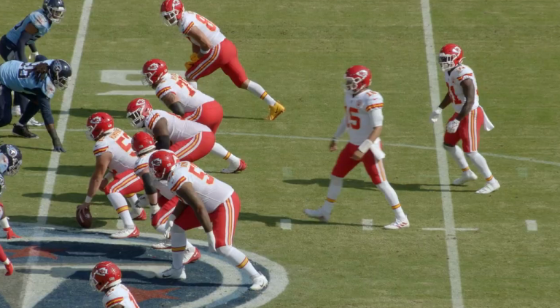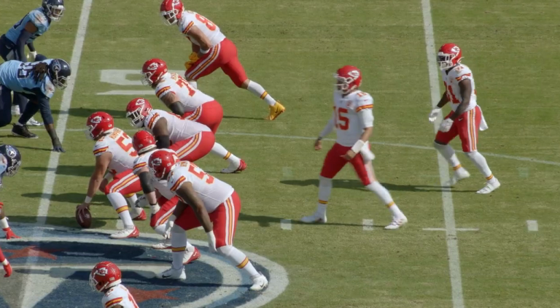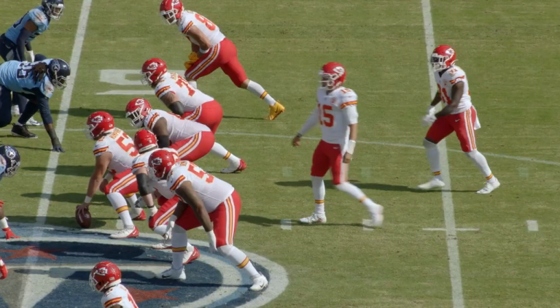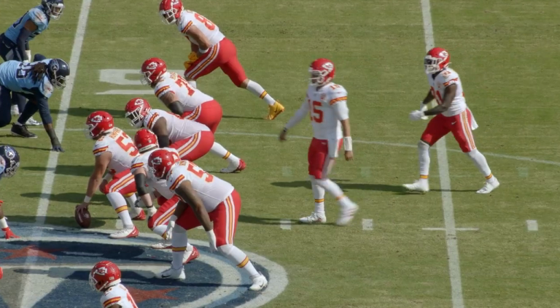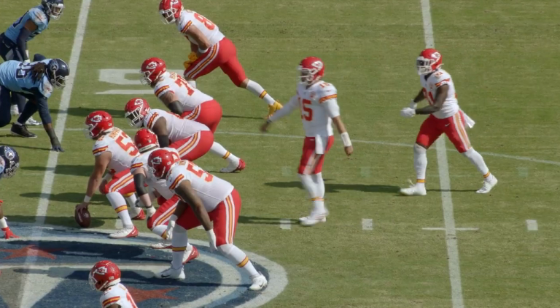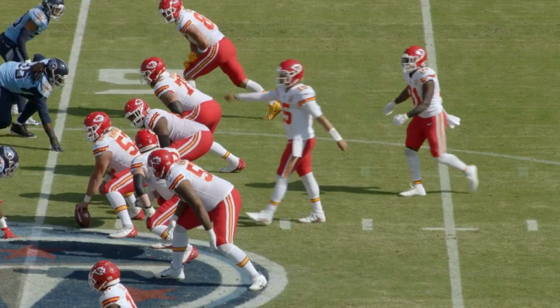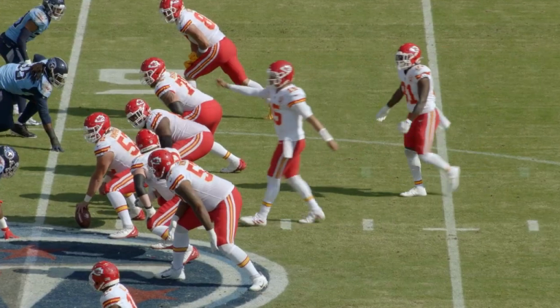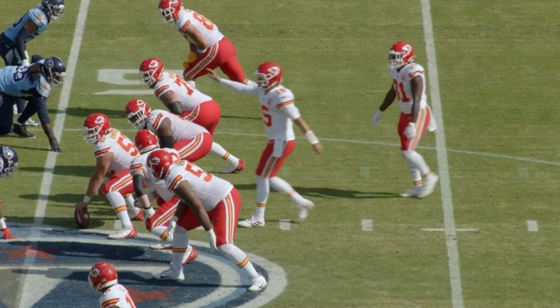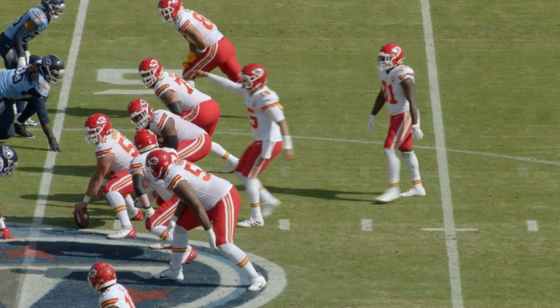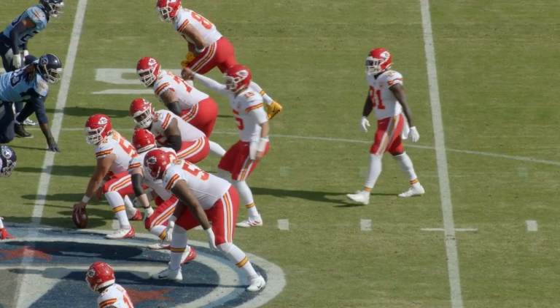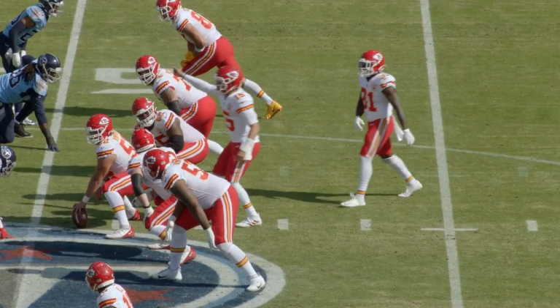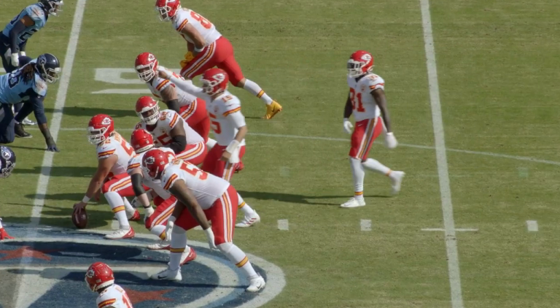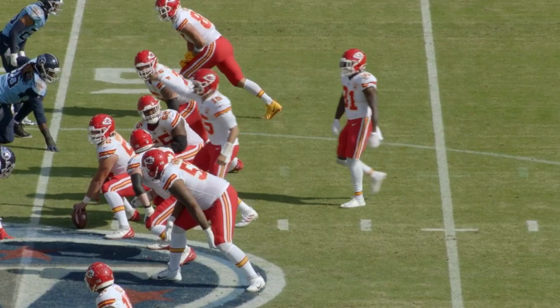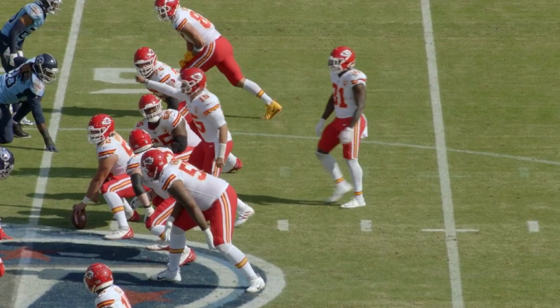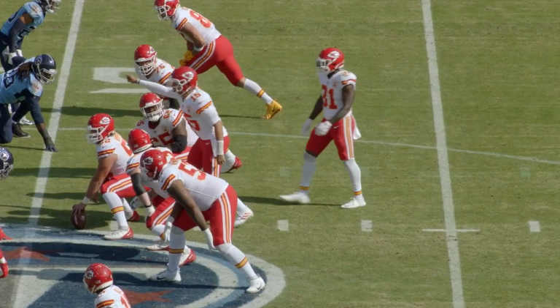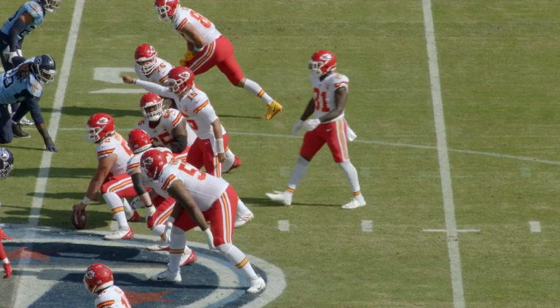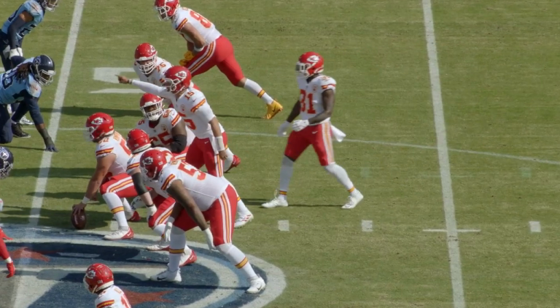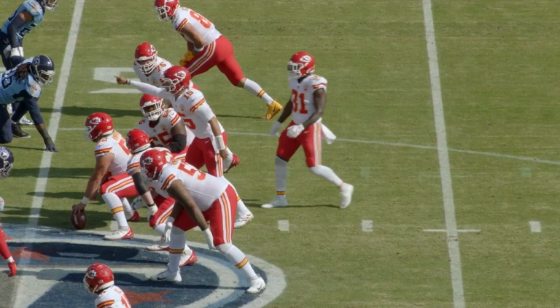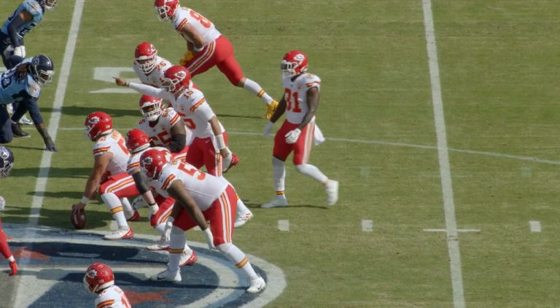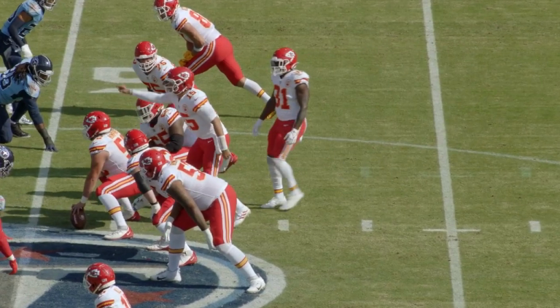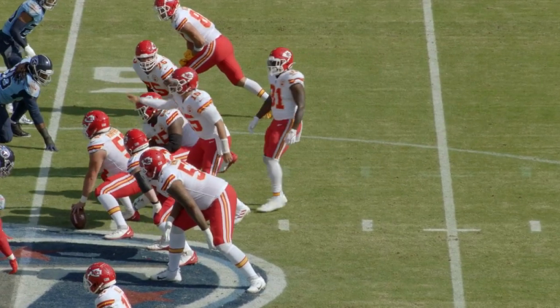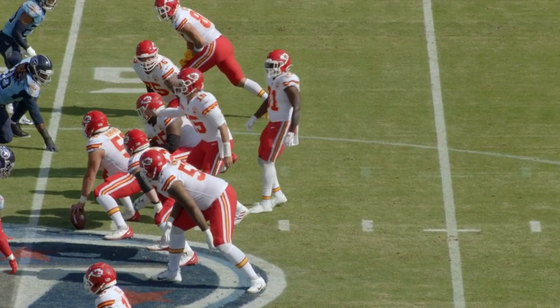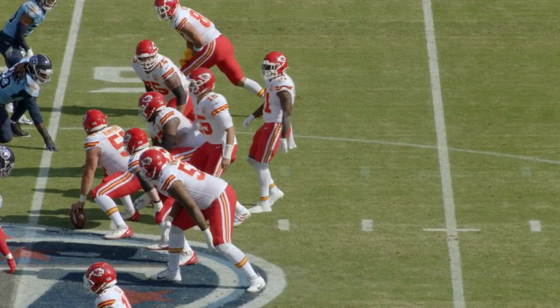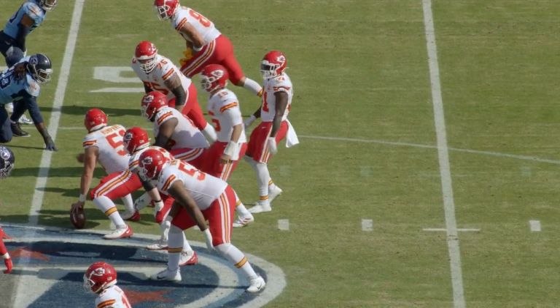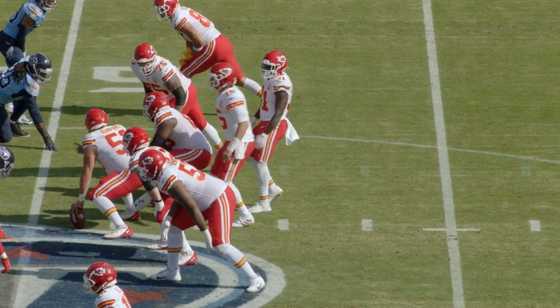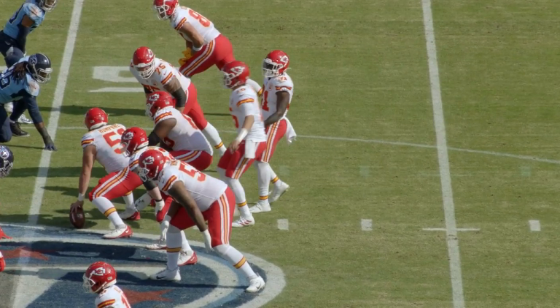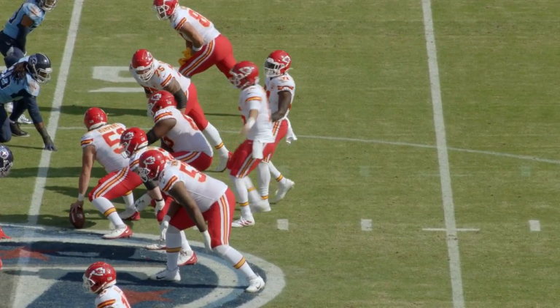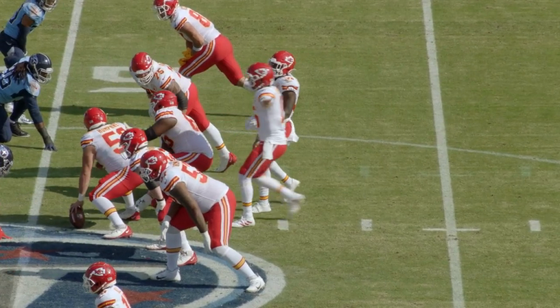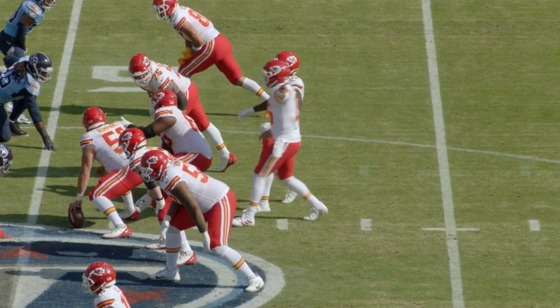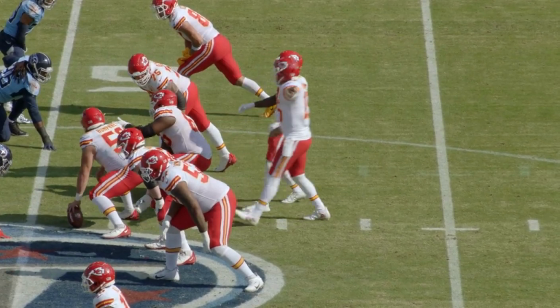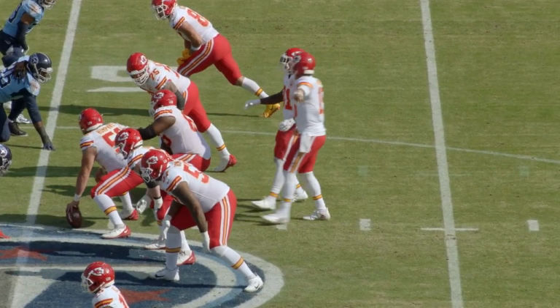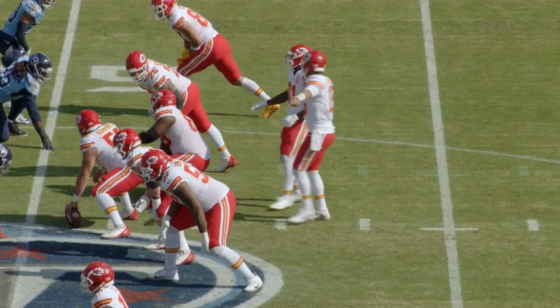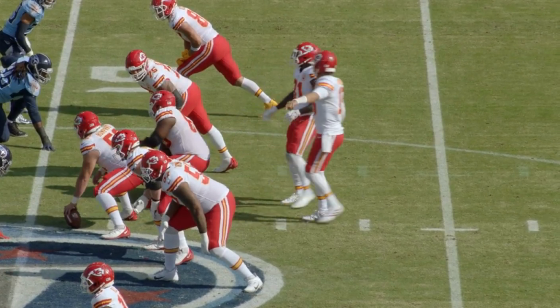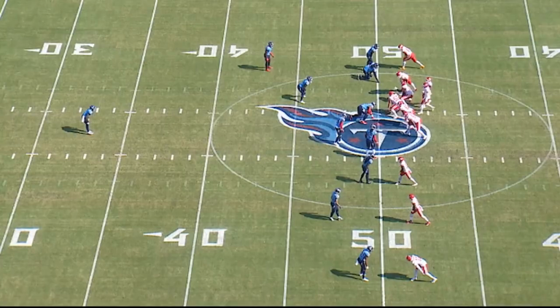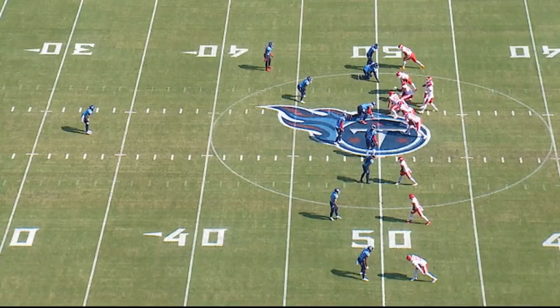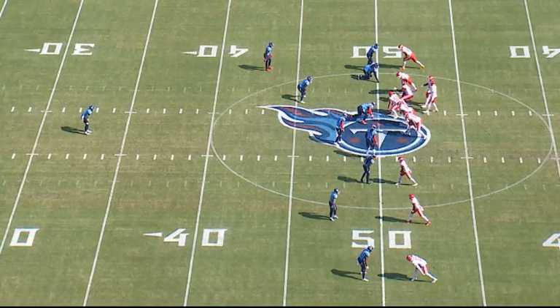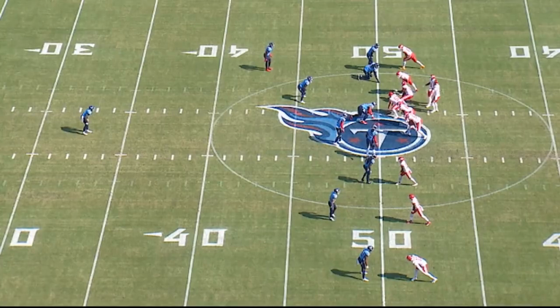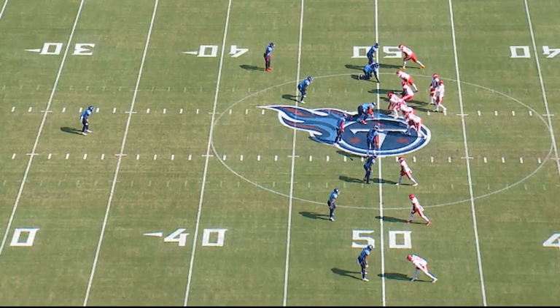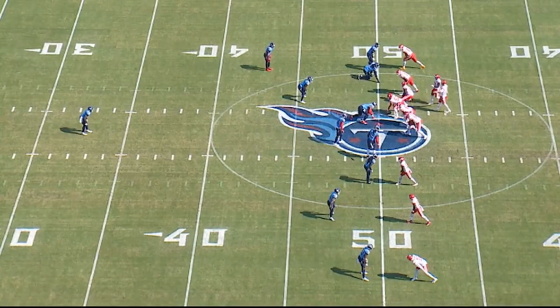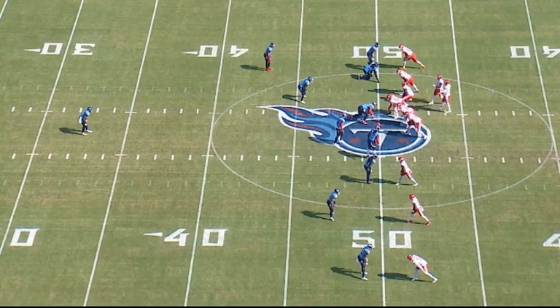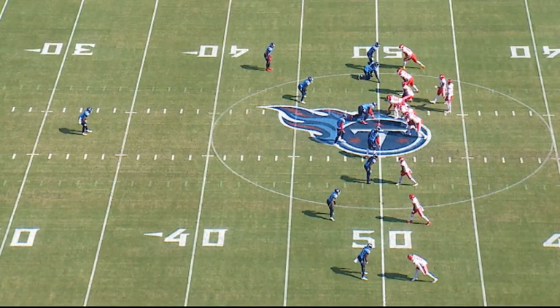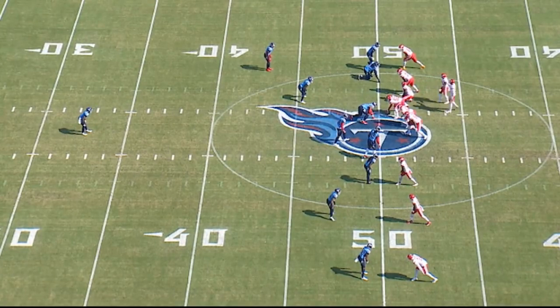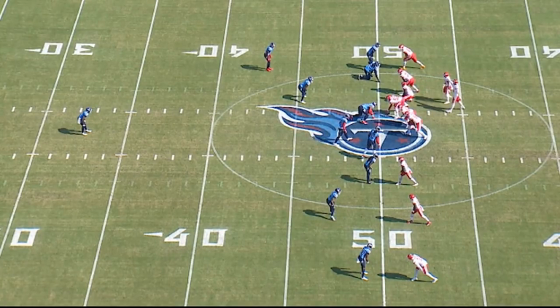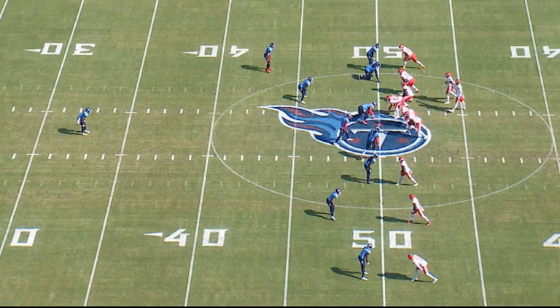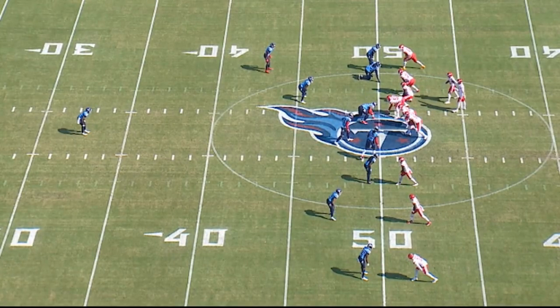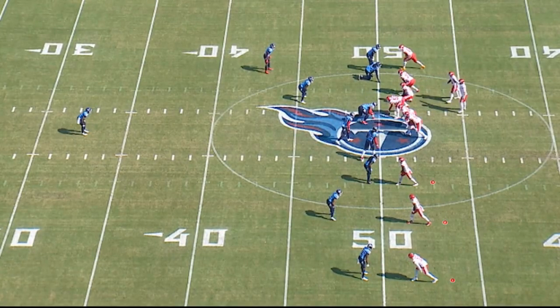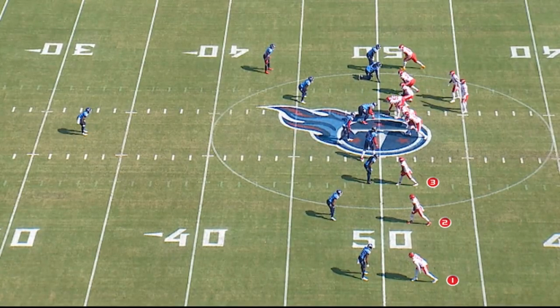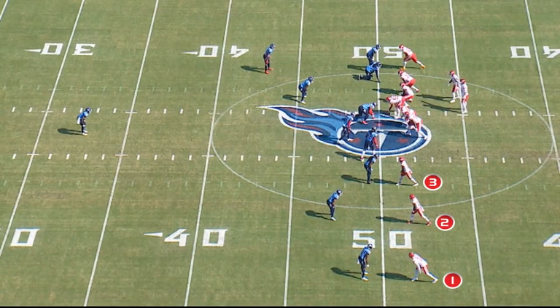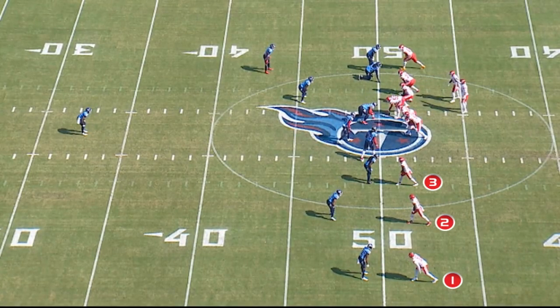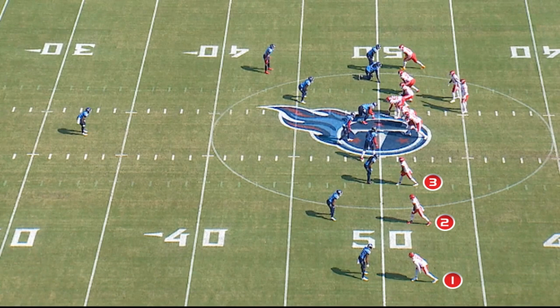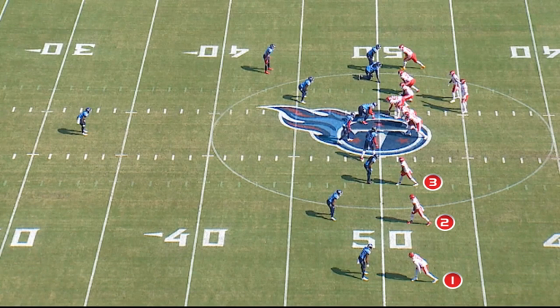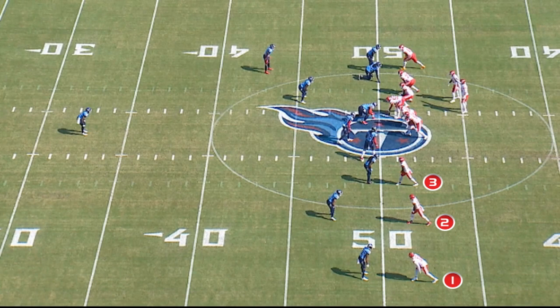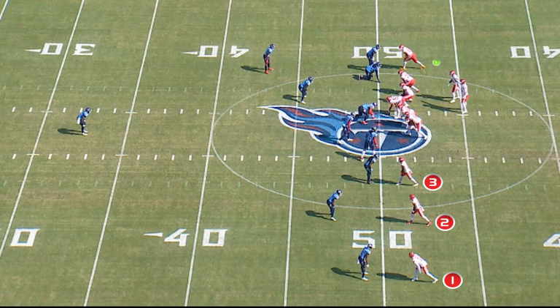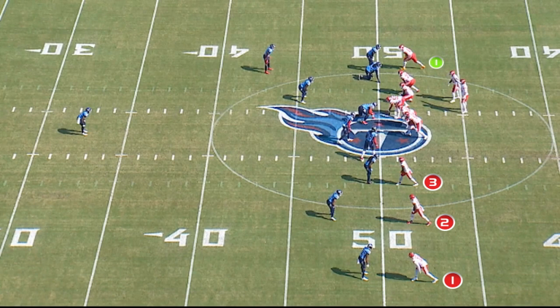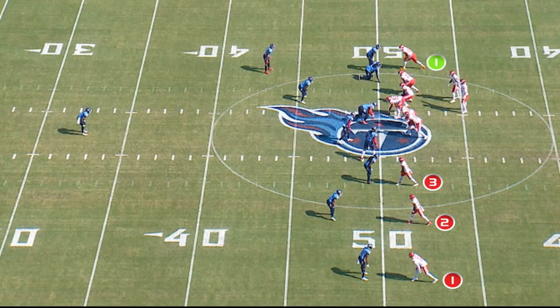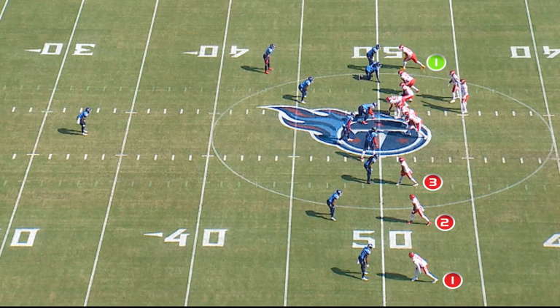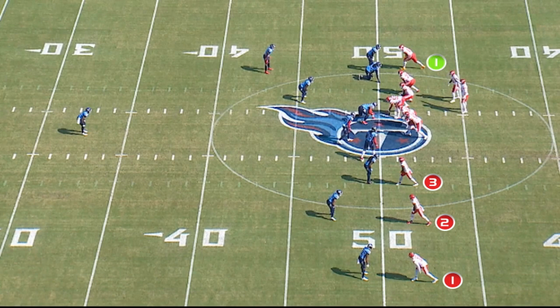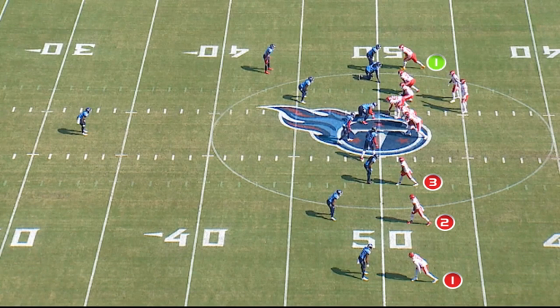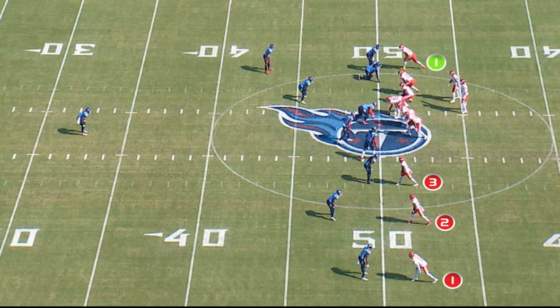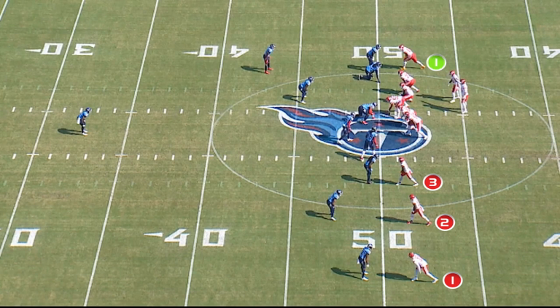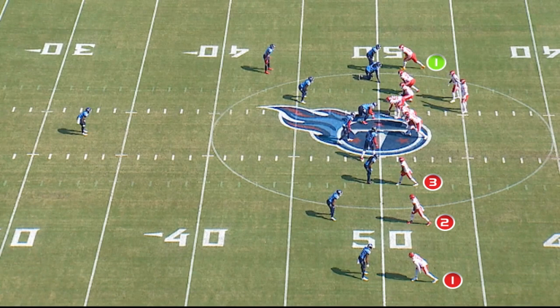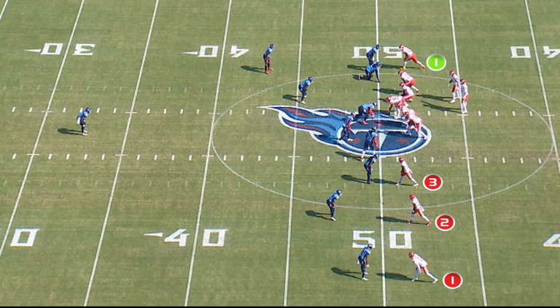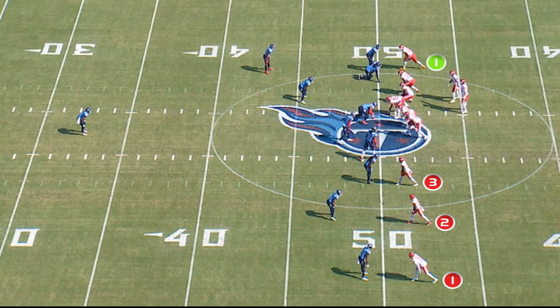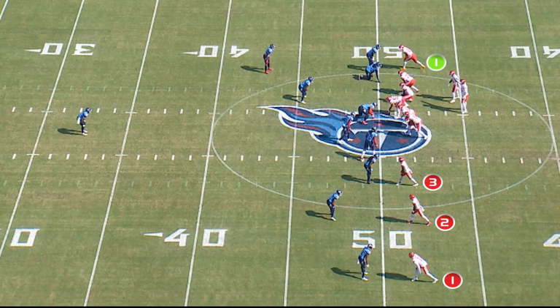First quarter, third and seven at the 50-yard line, three by one. This is 11 personnel, three wide receivers to one side, one tight end to the other.